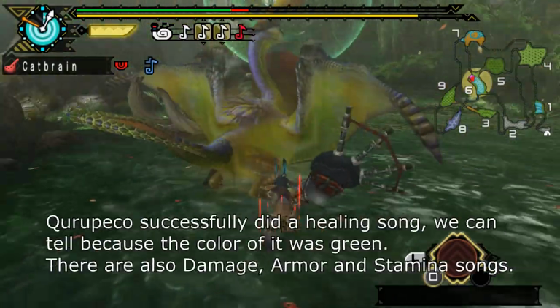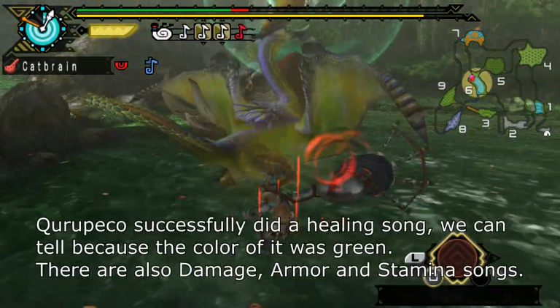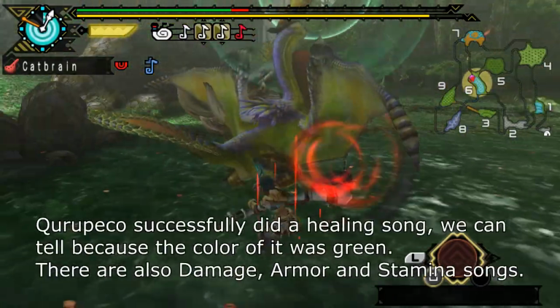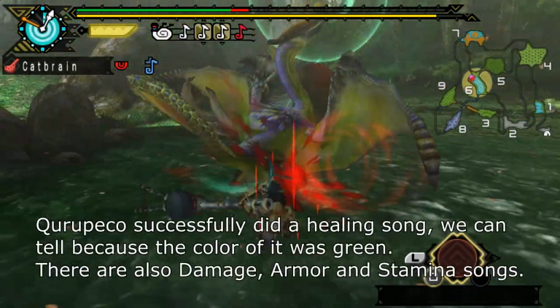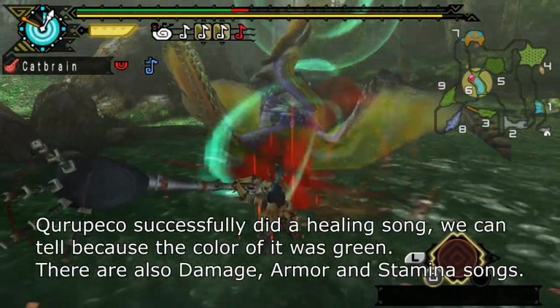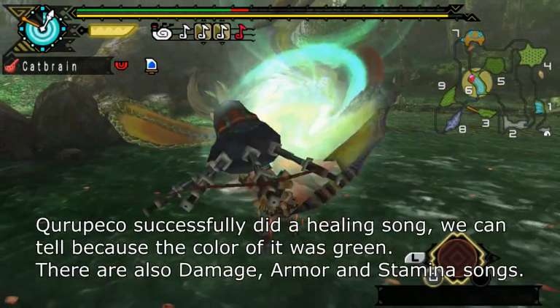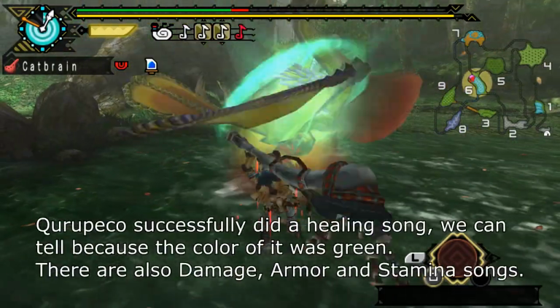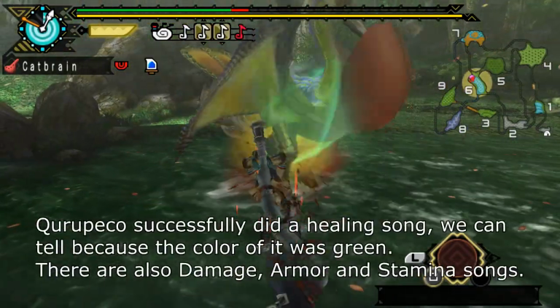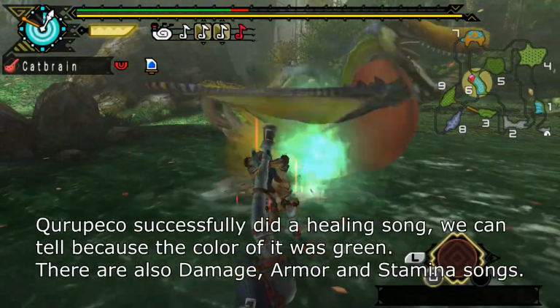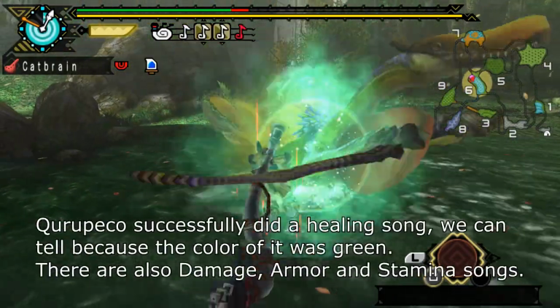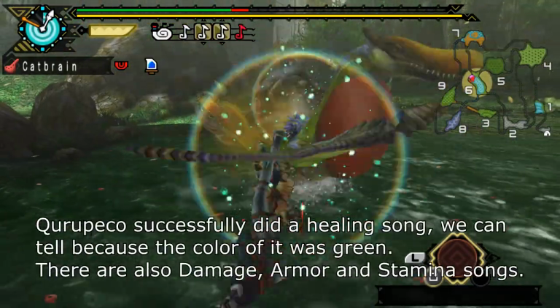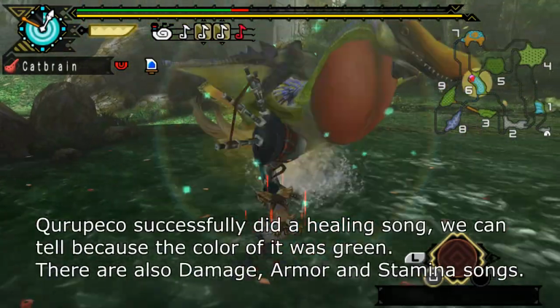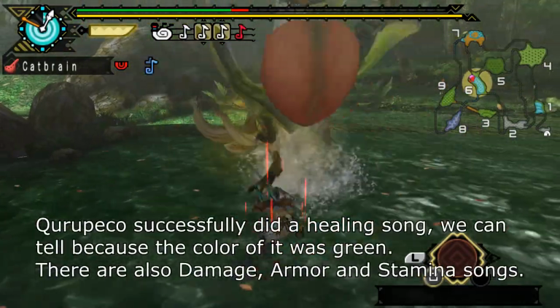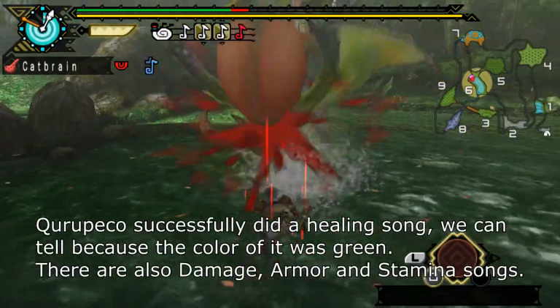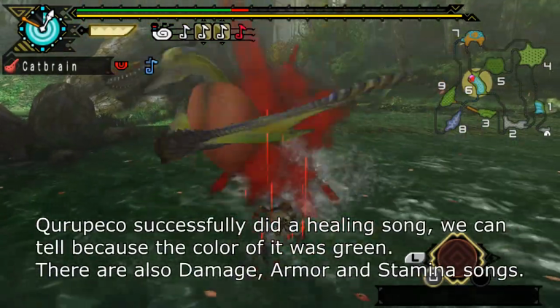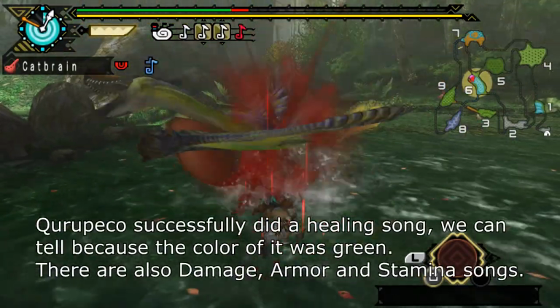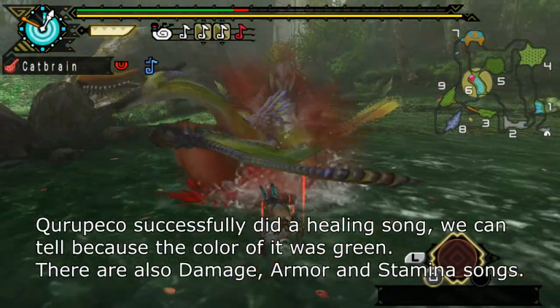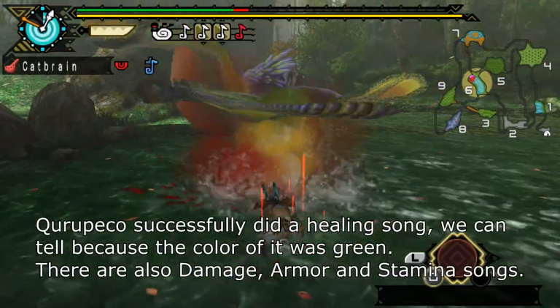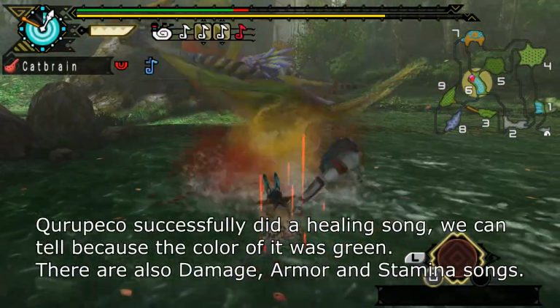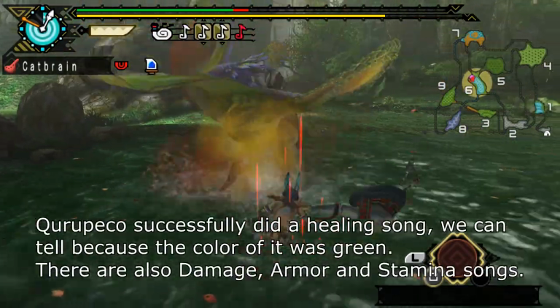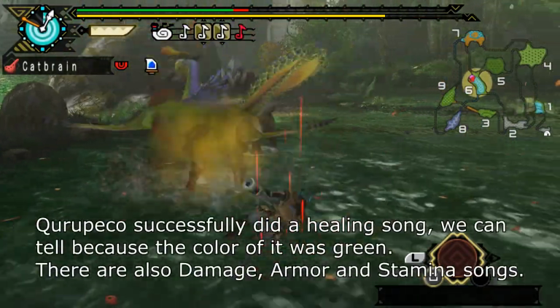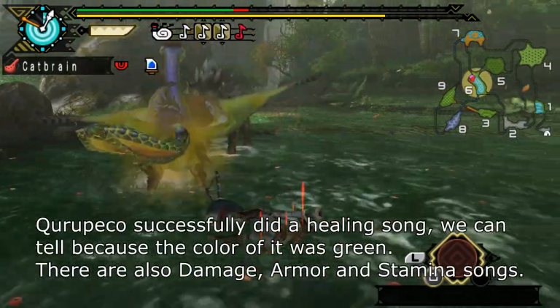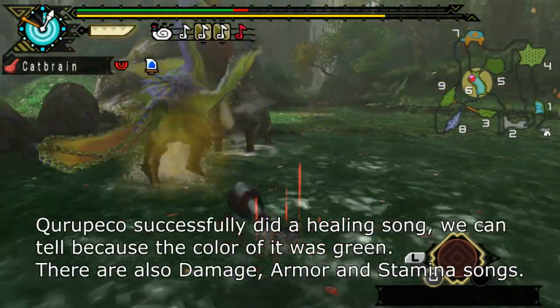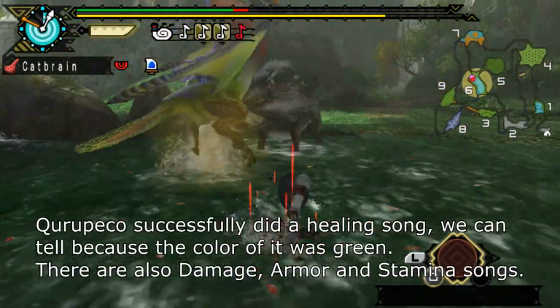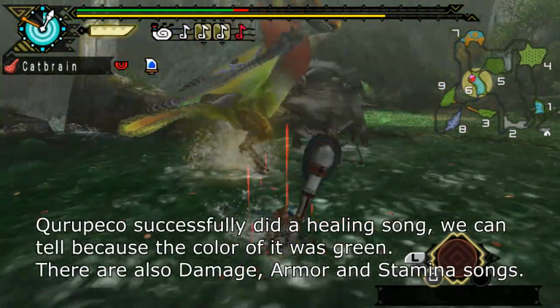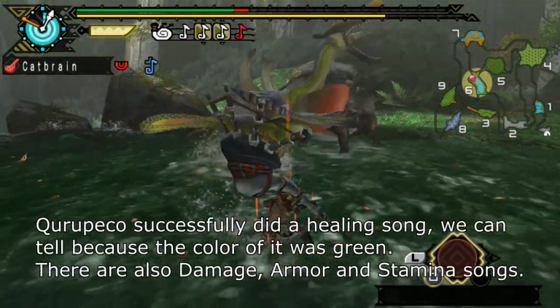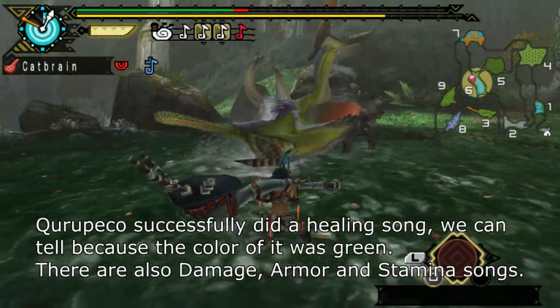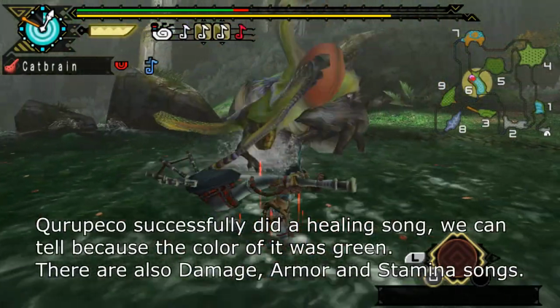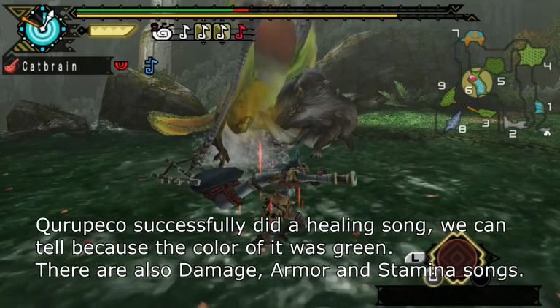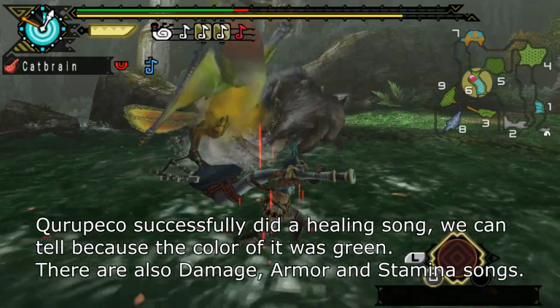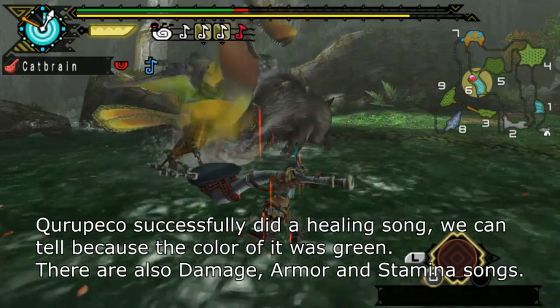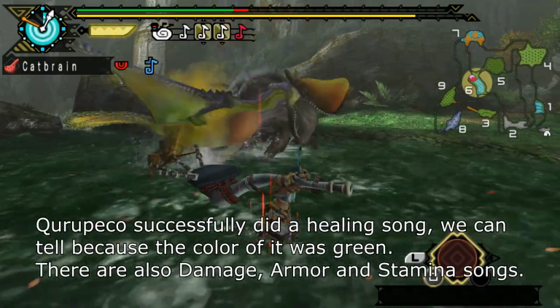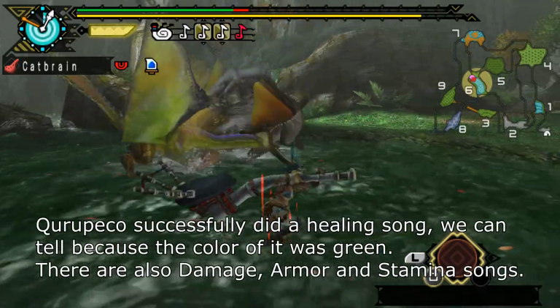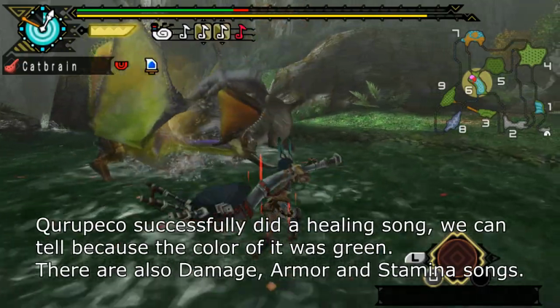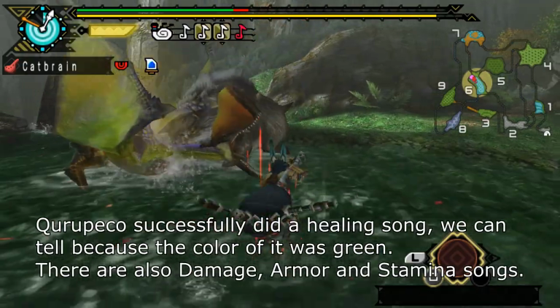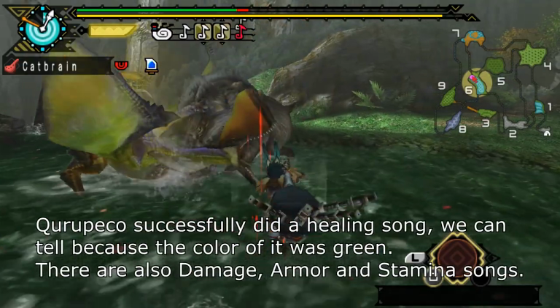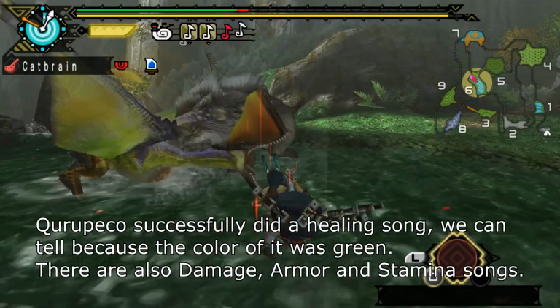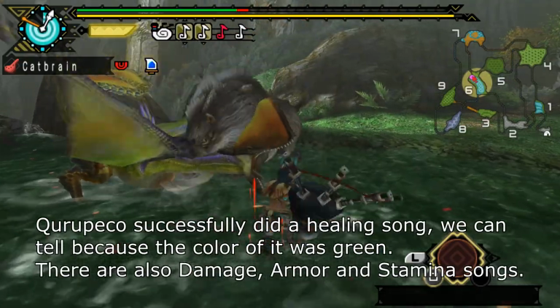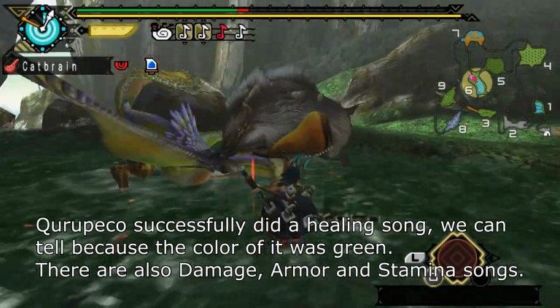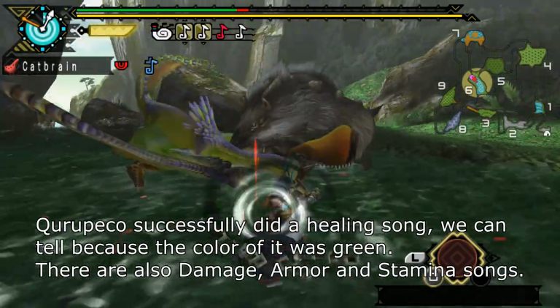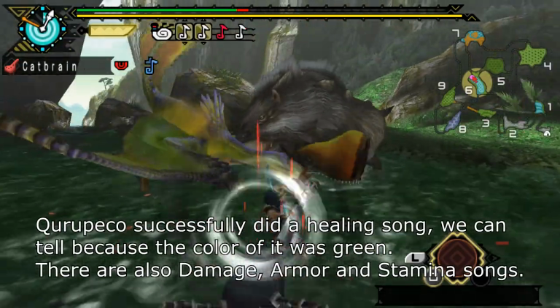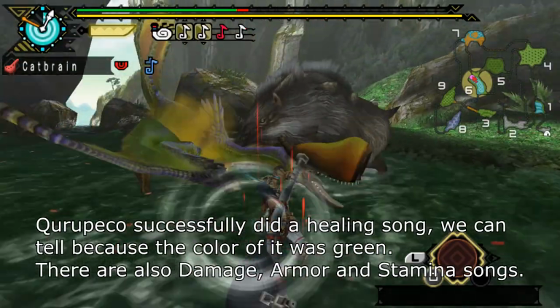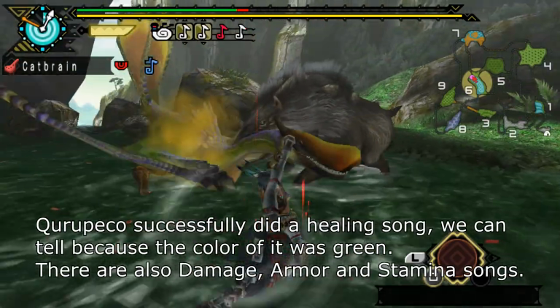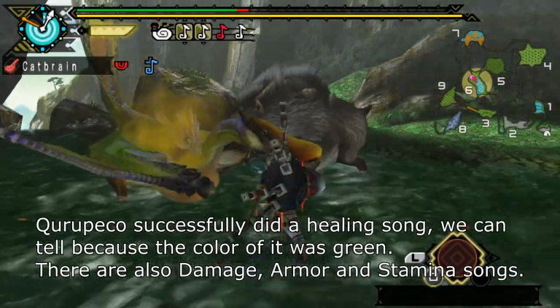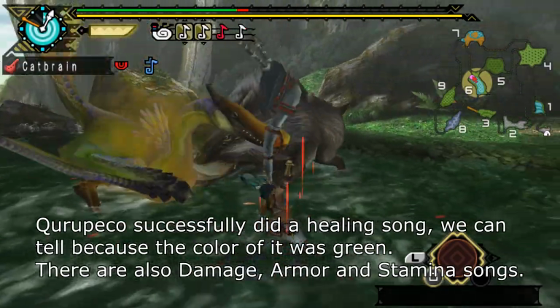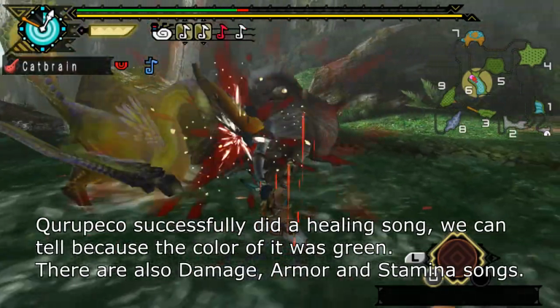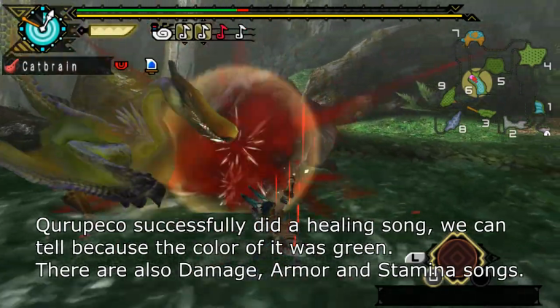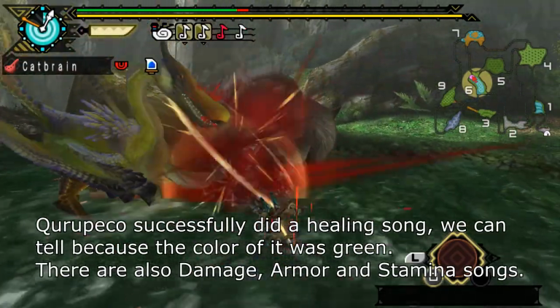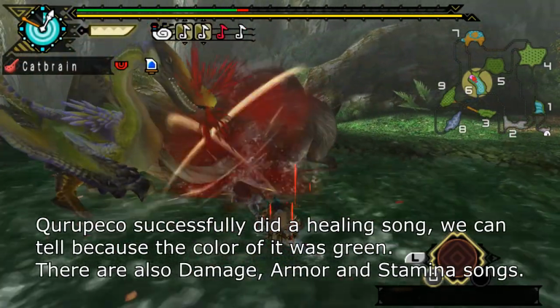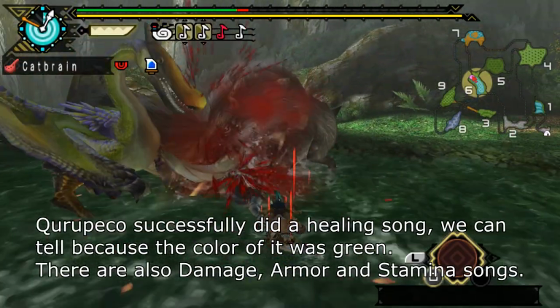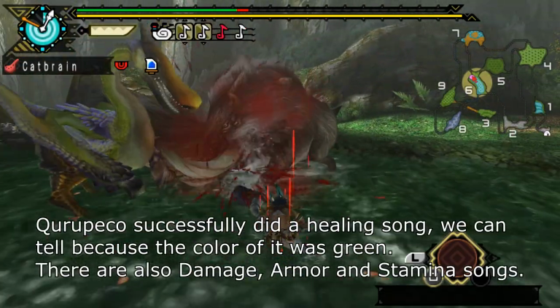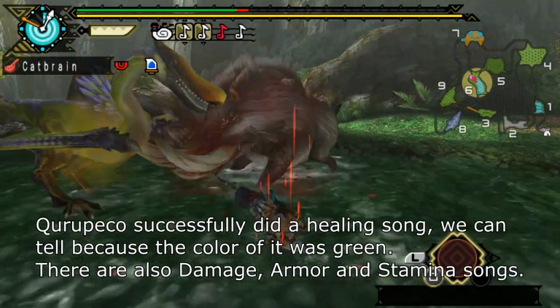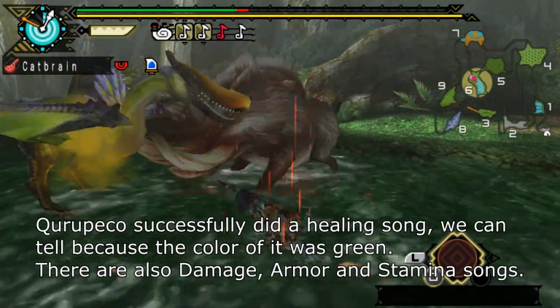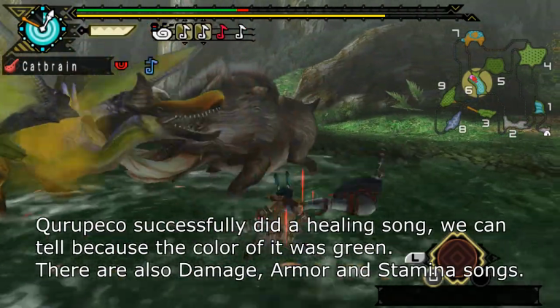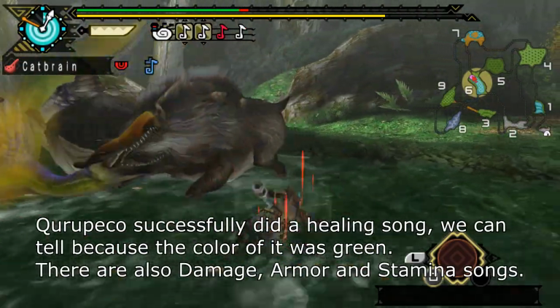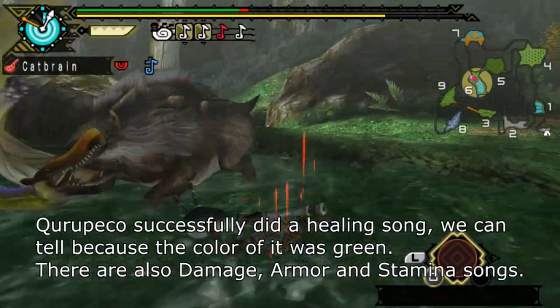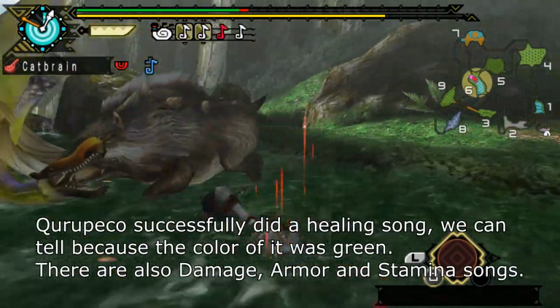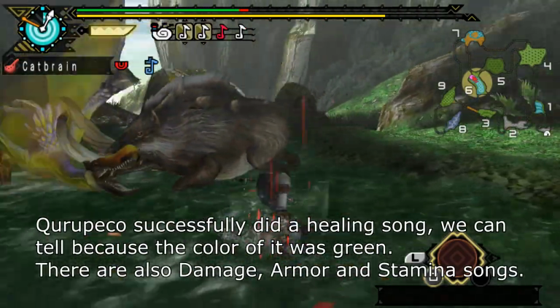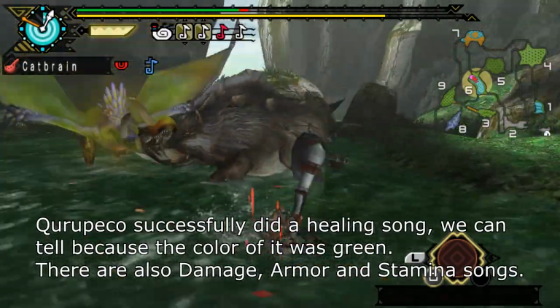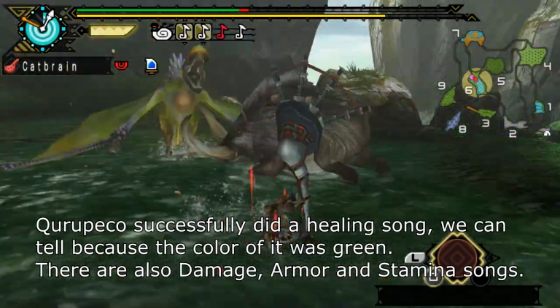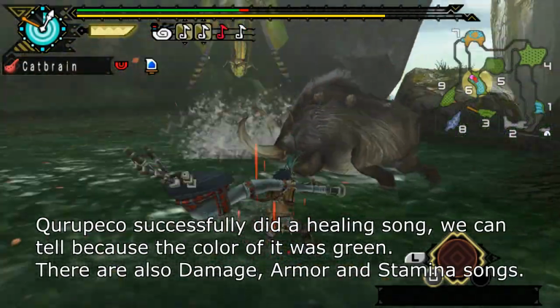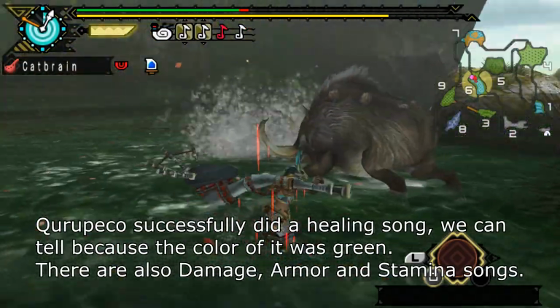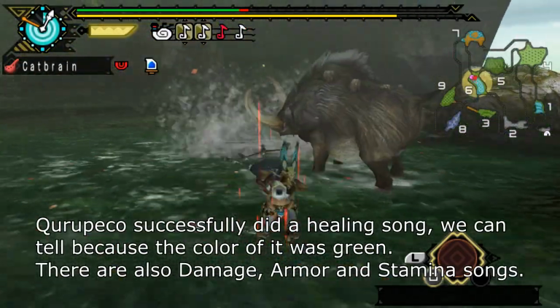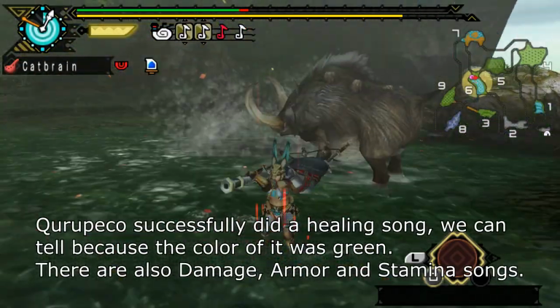Kuropeko successfully did a healing song — we can tell because the color of it was green. There are also damage, armor, and stamina songs.